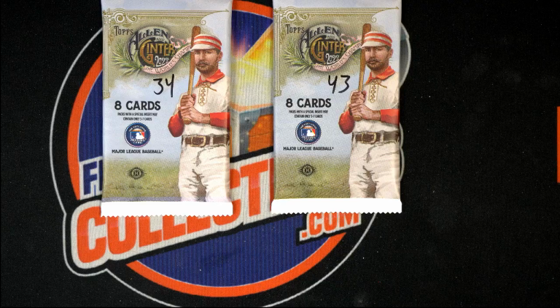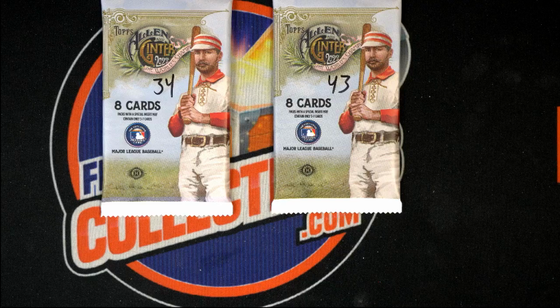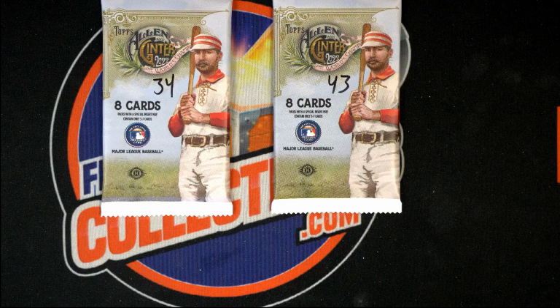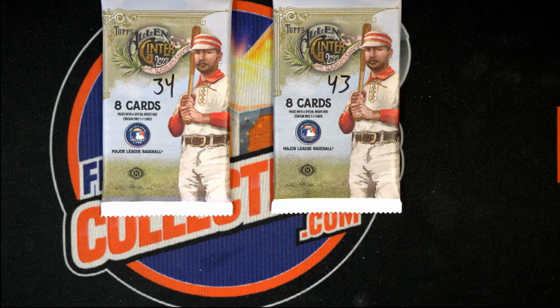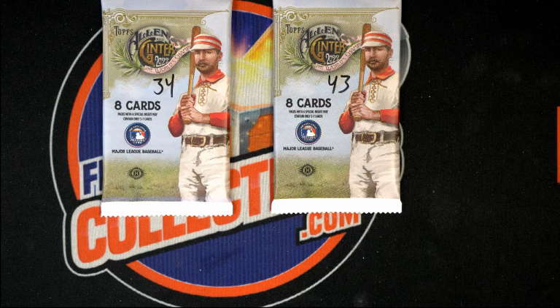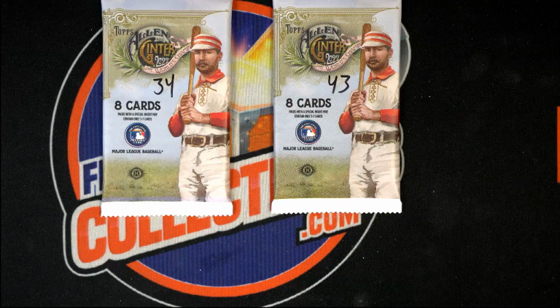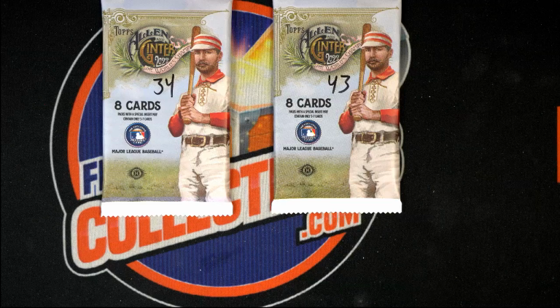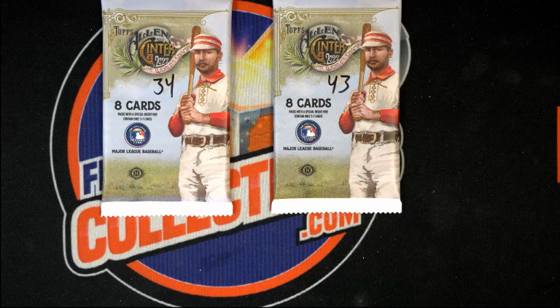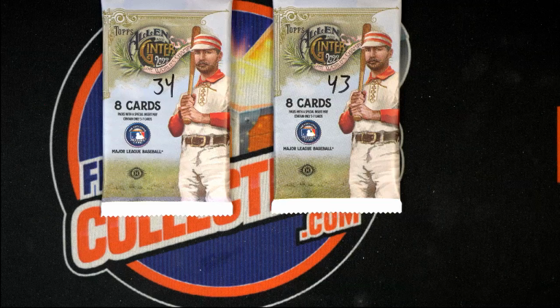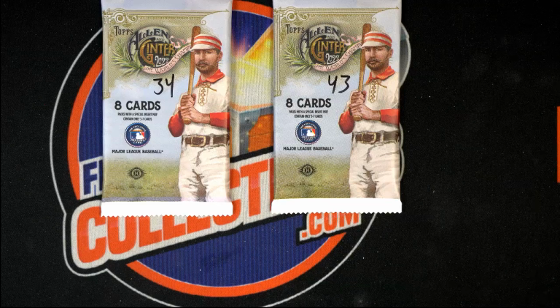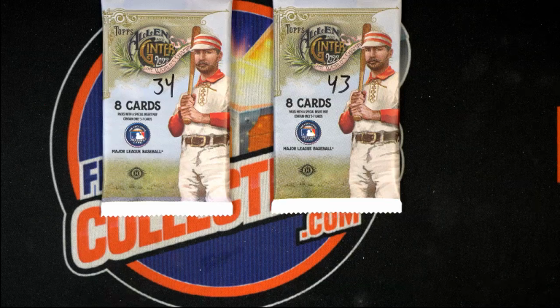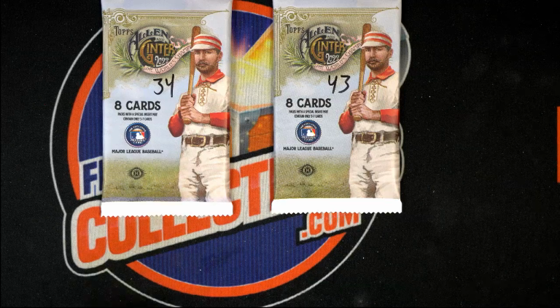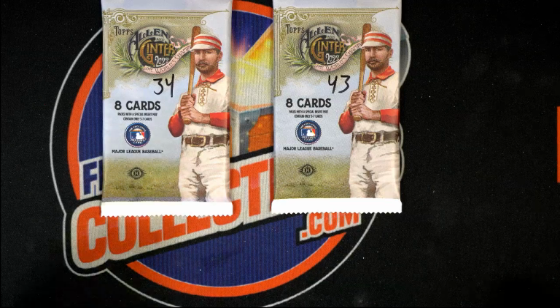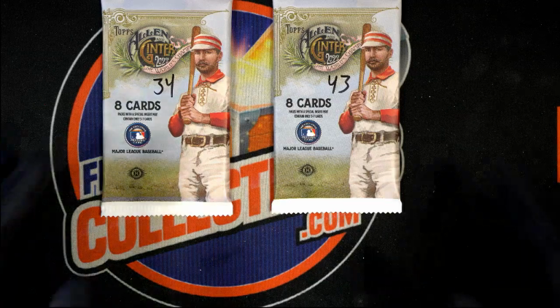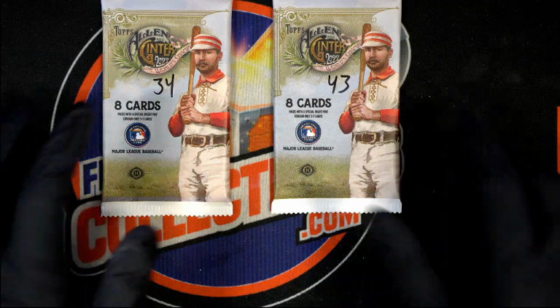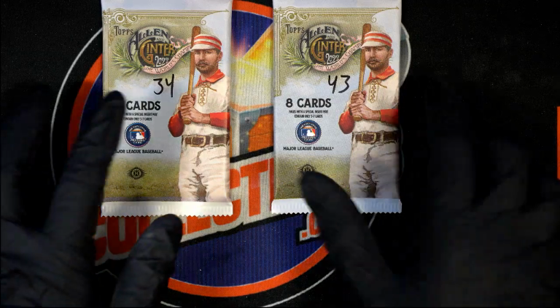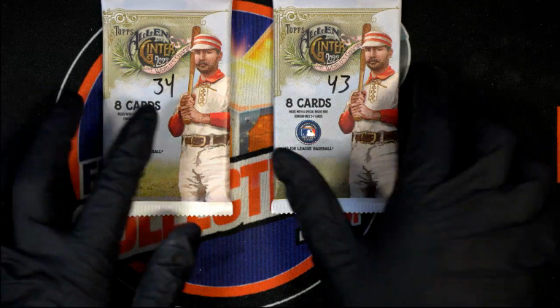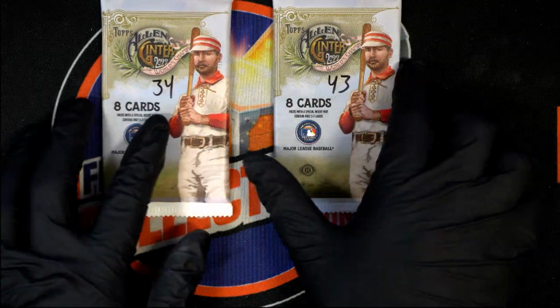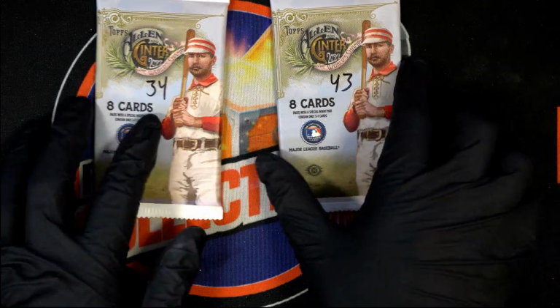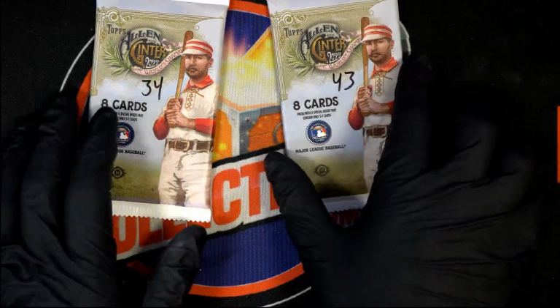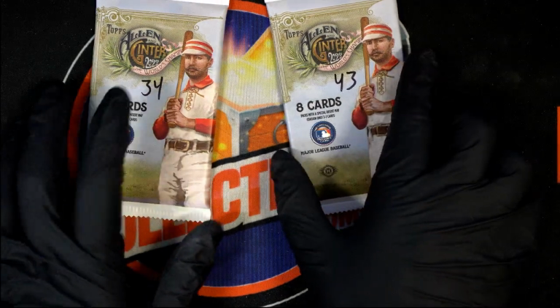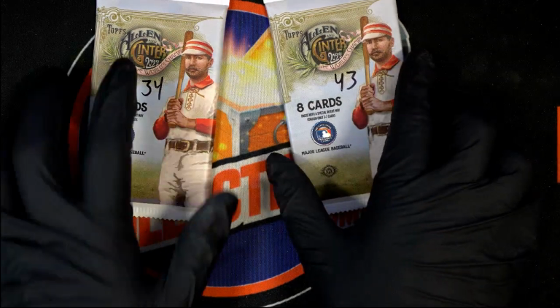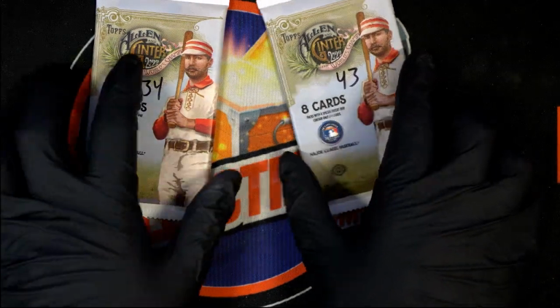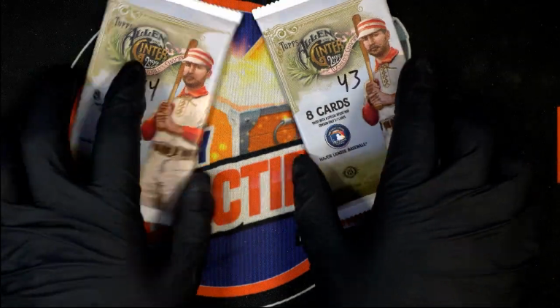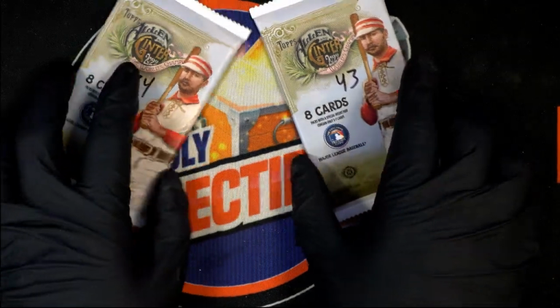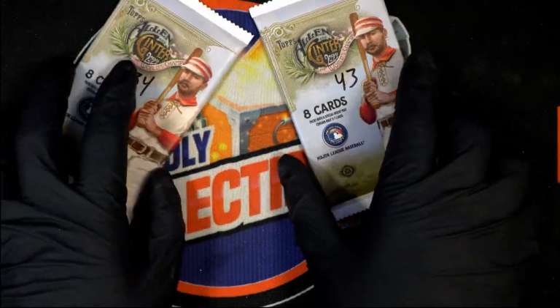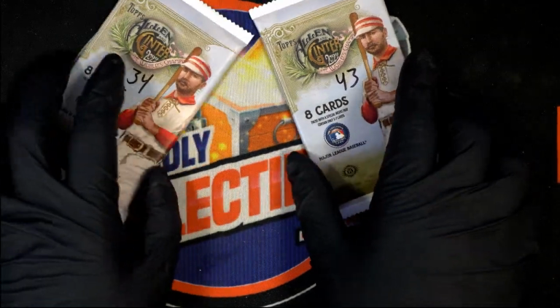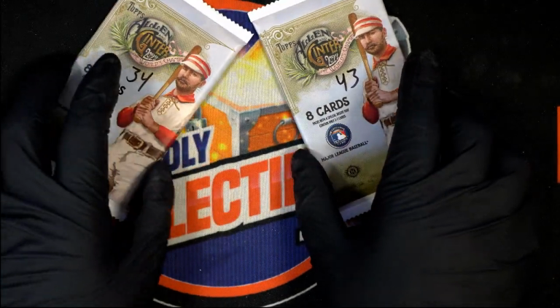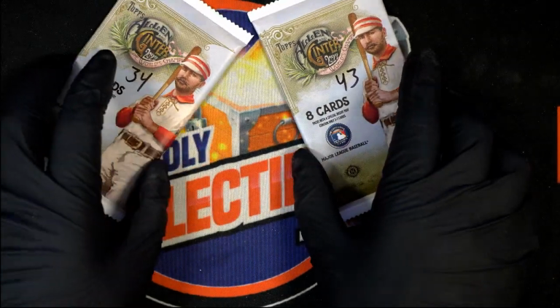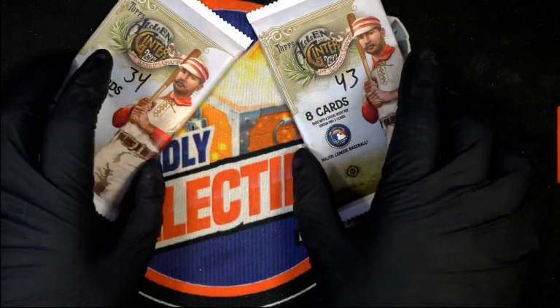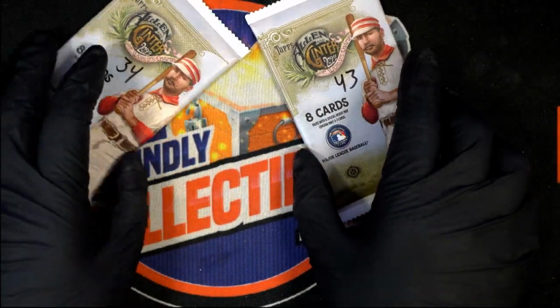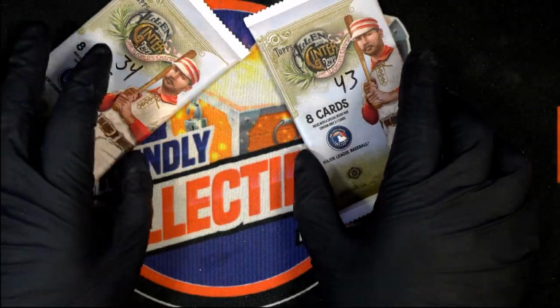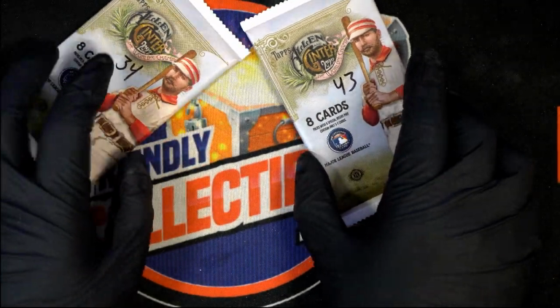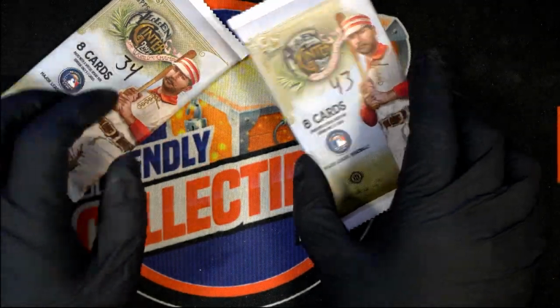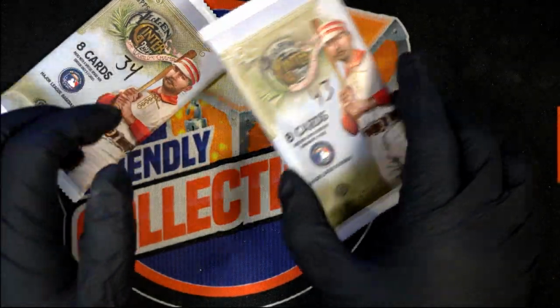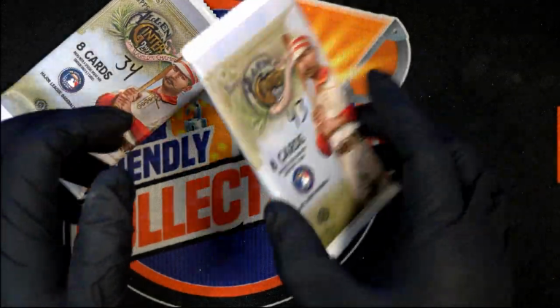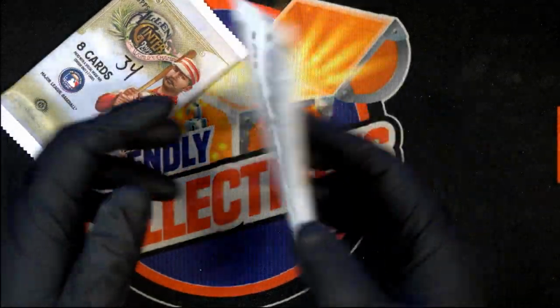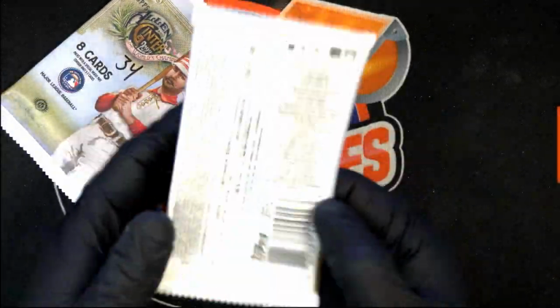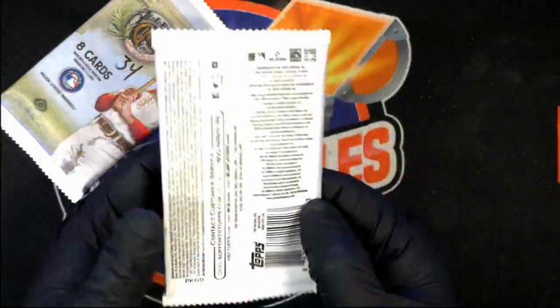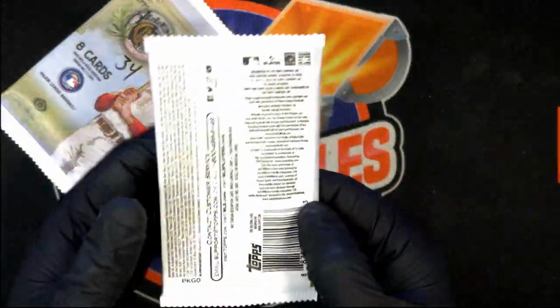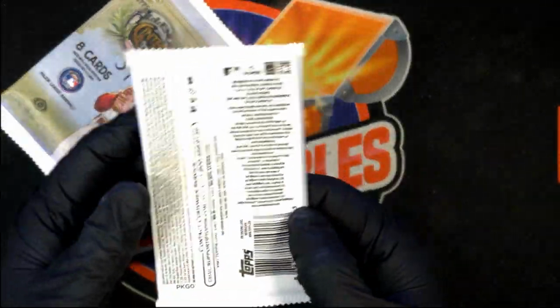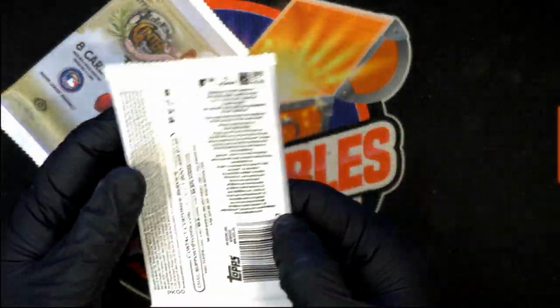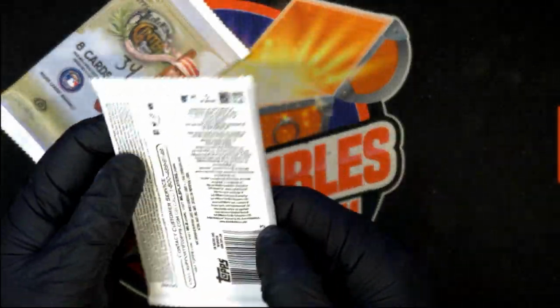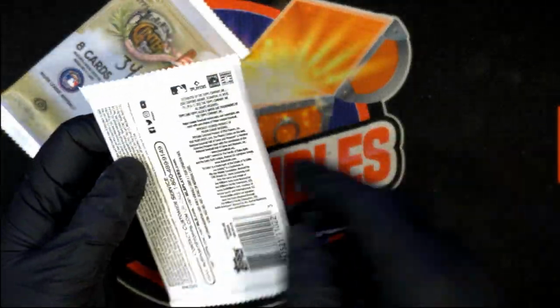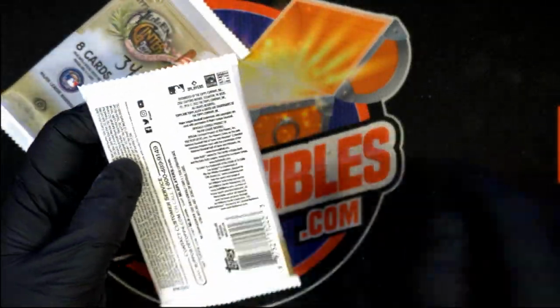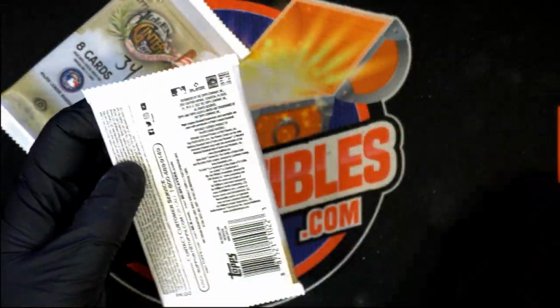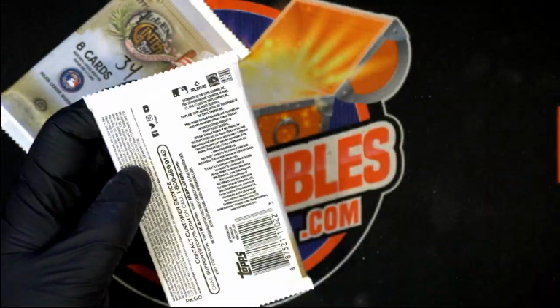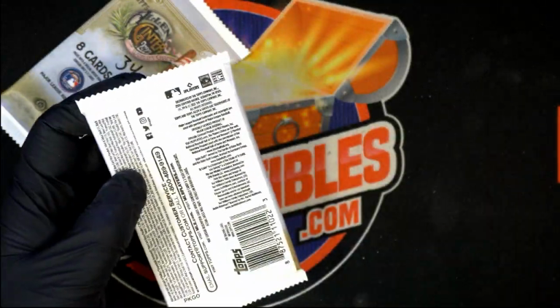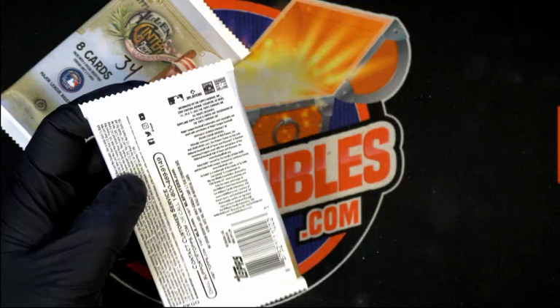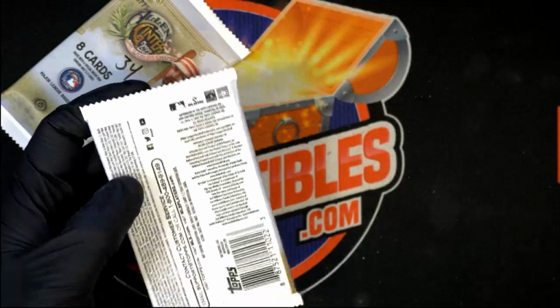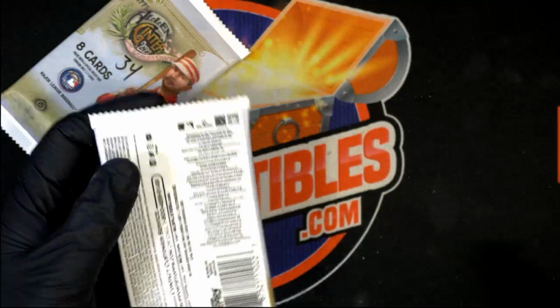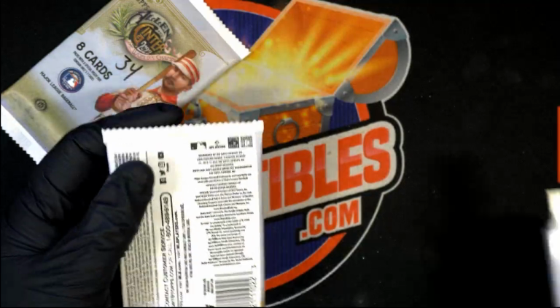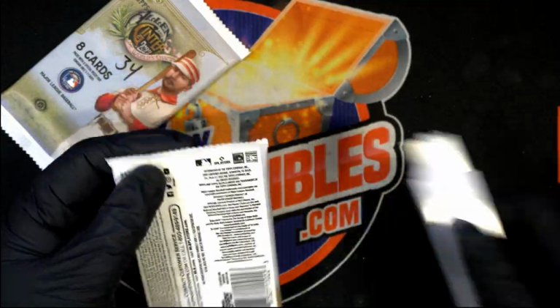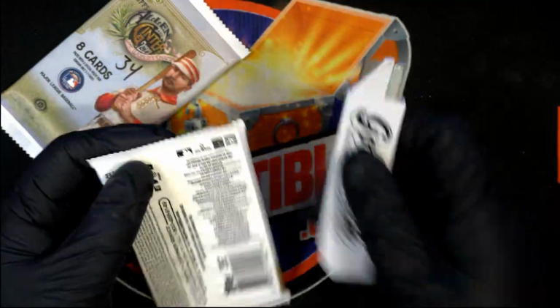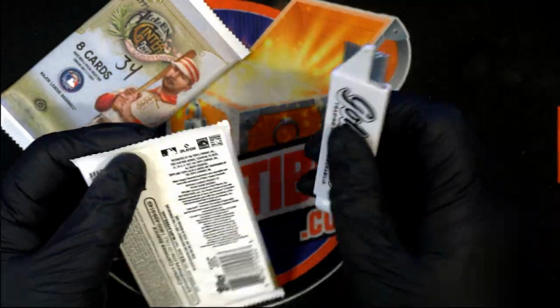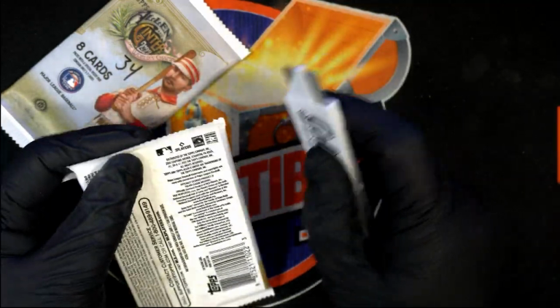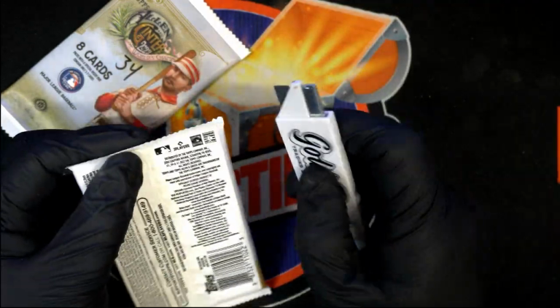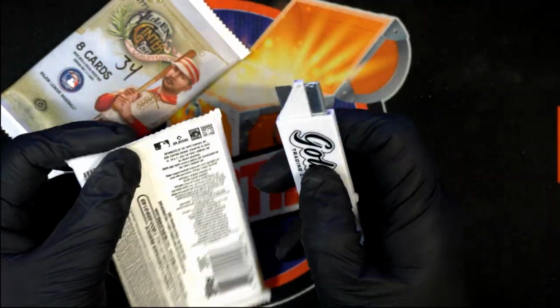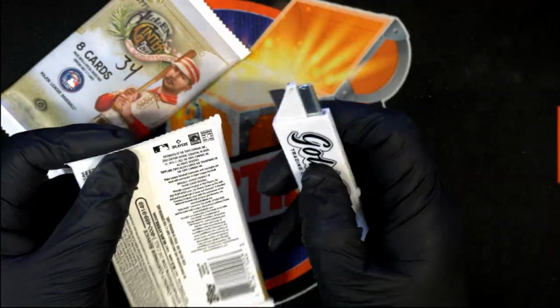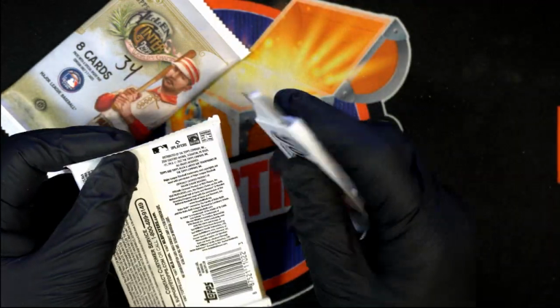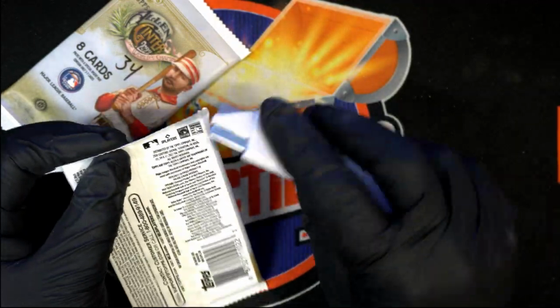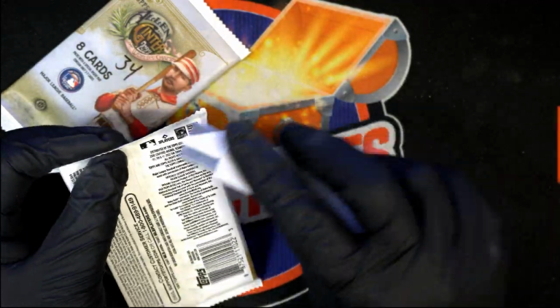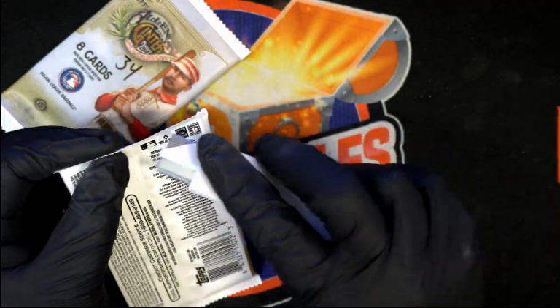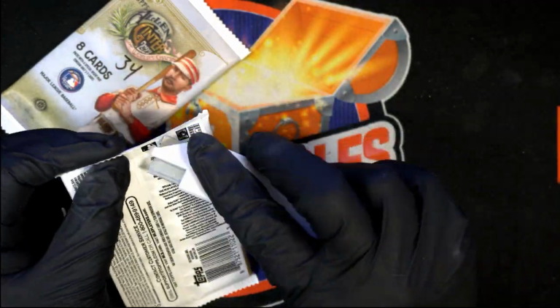Good luck, Sean, in some of this Allen & Ginter, and good luck in Triple Threads with the Brewers. You're in.